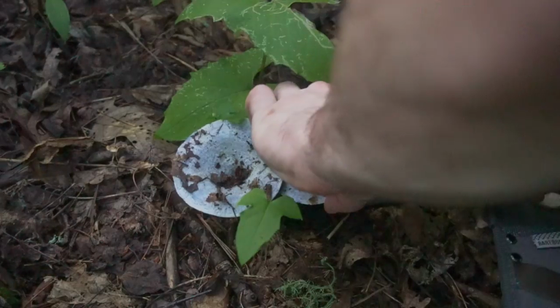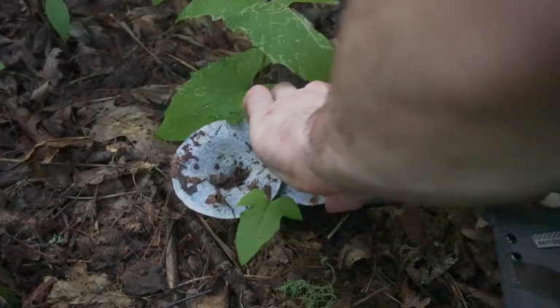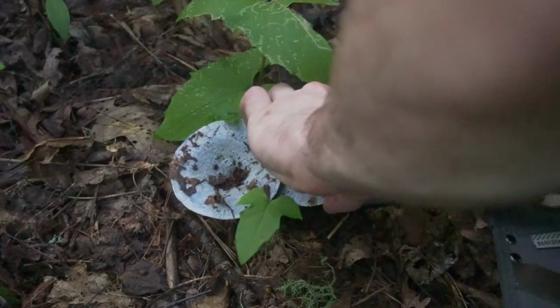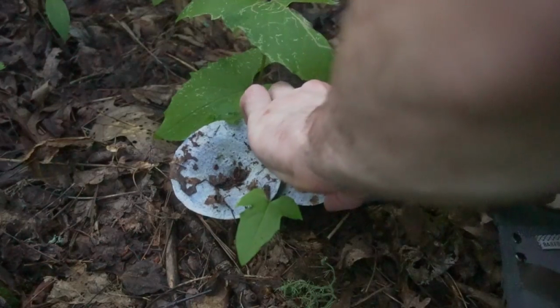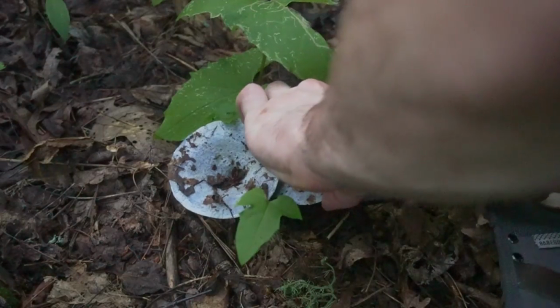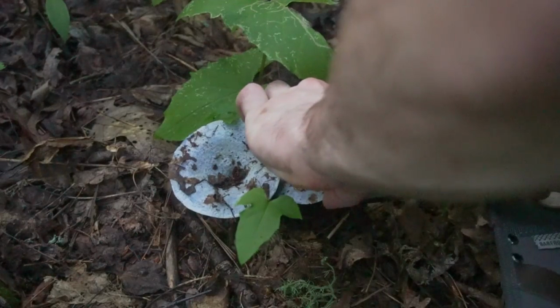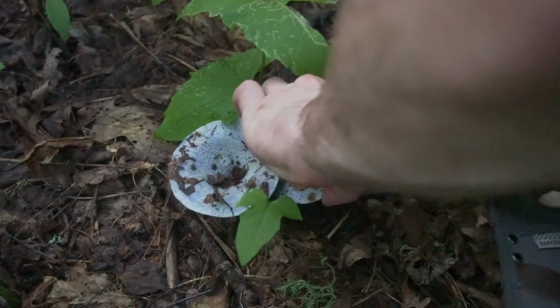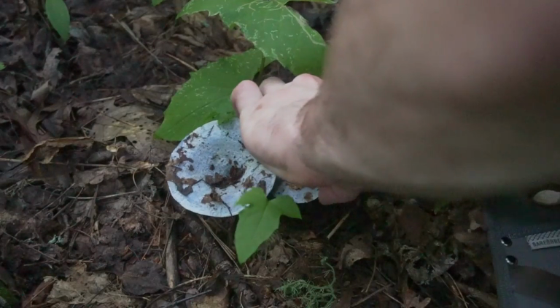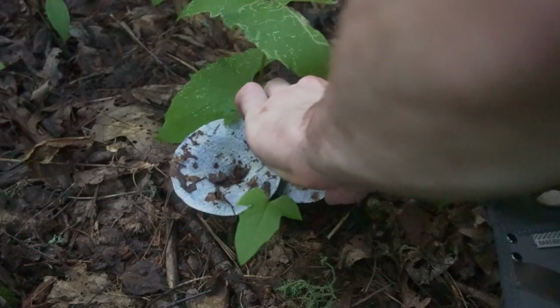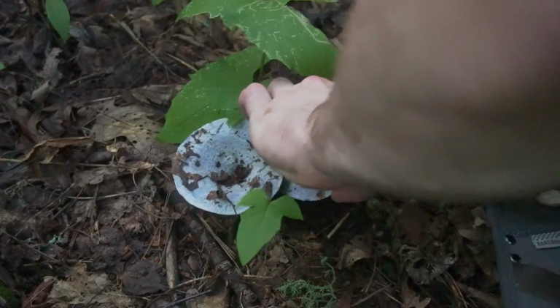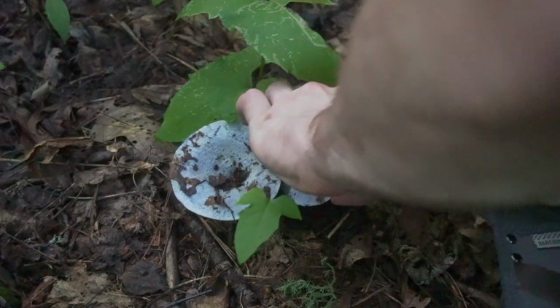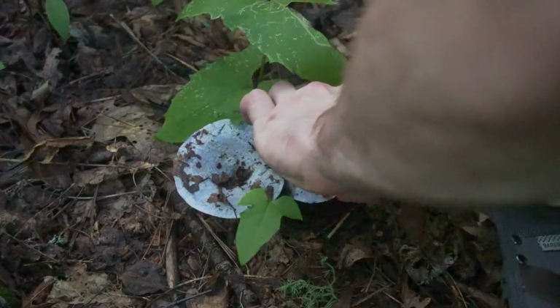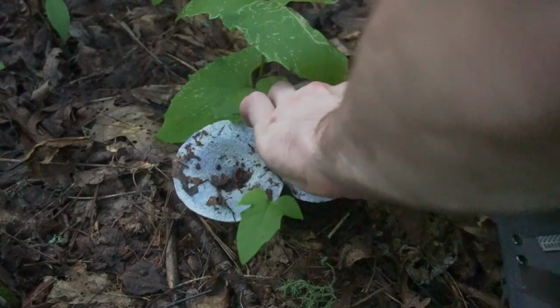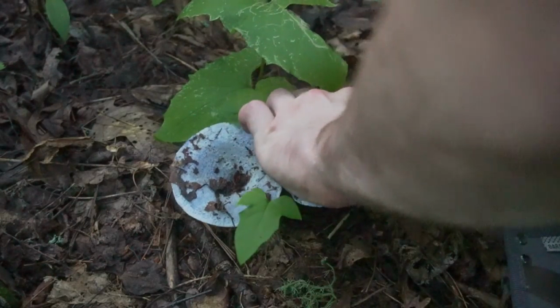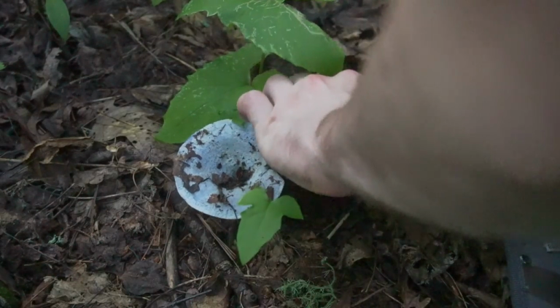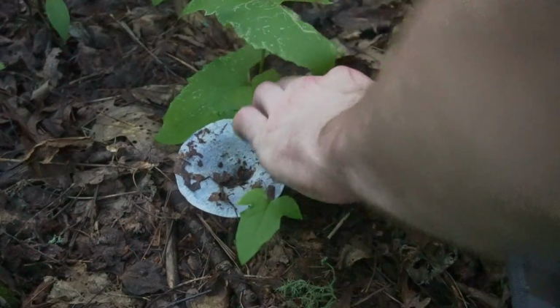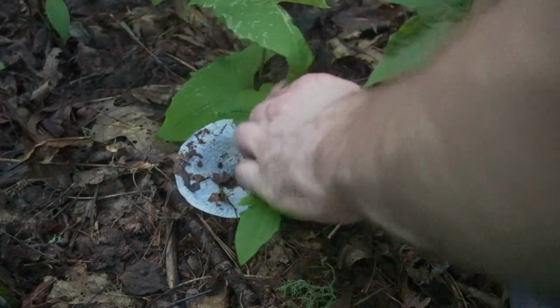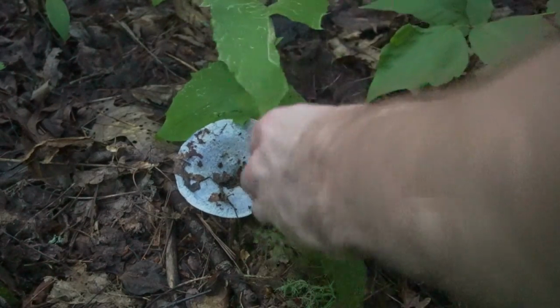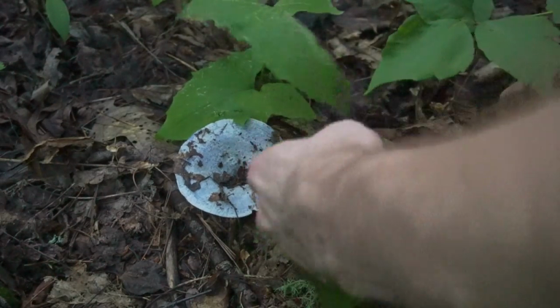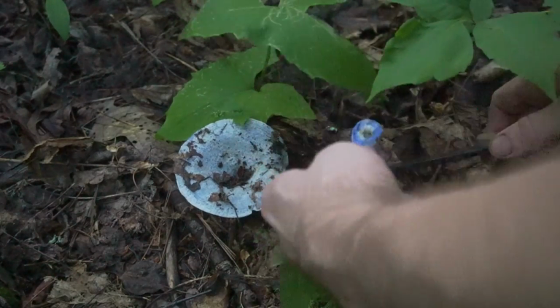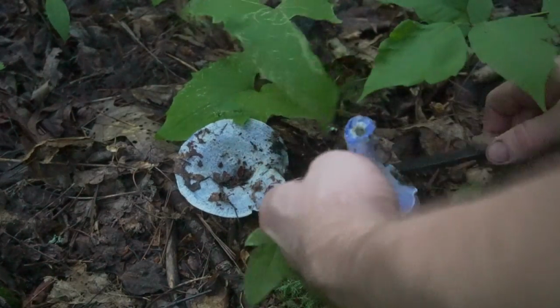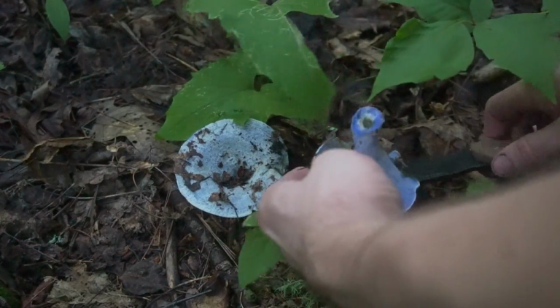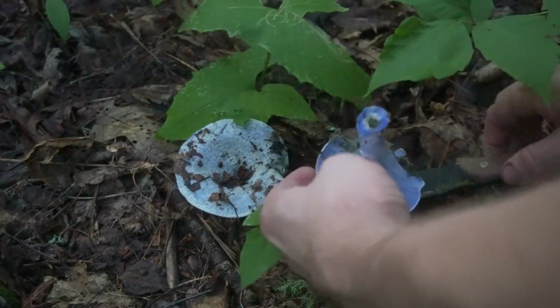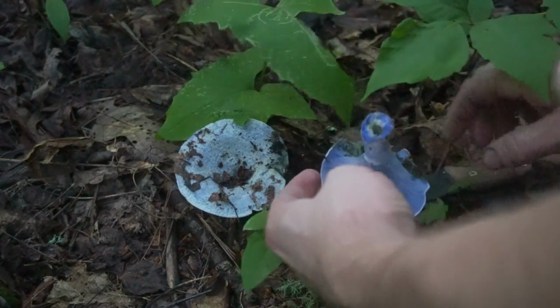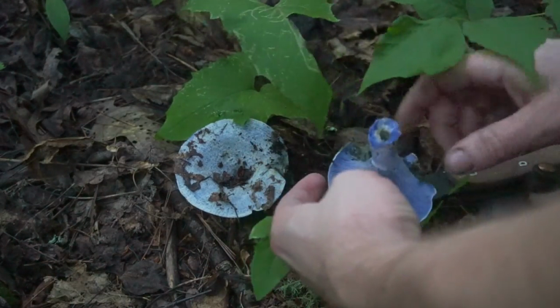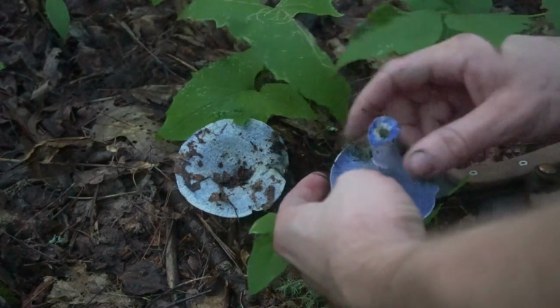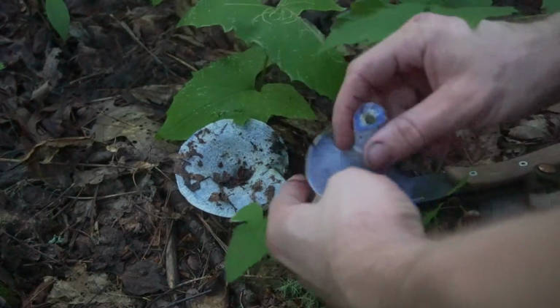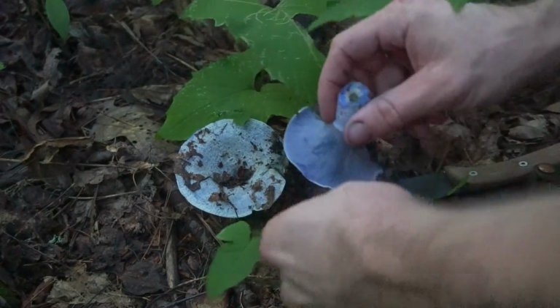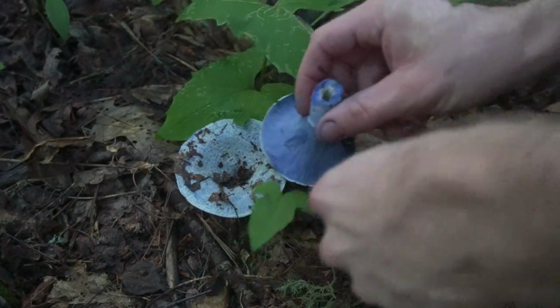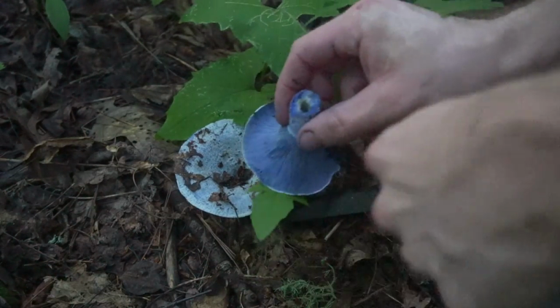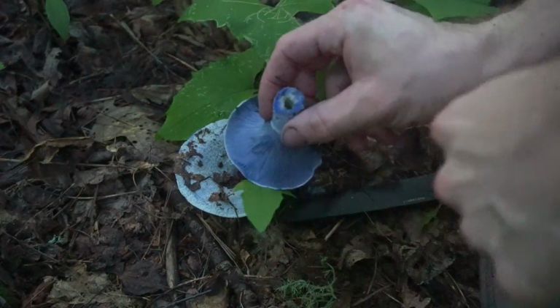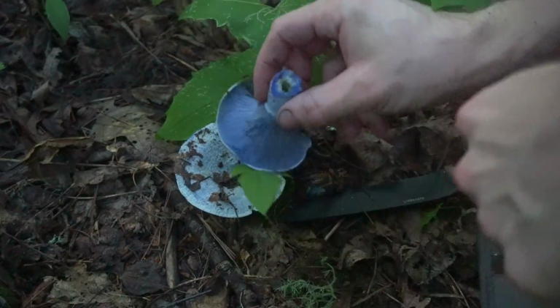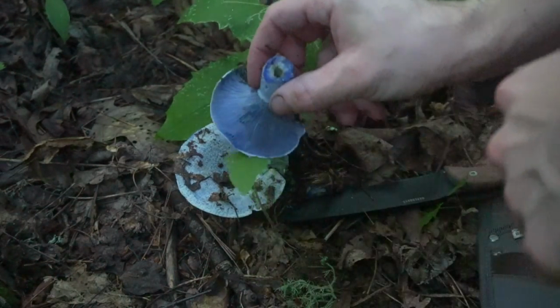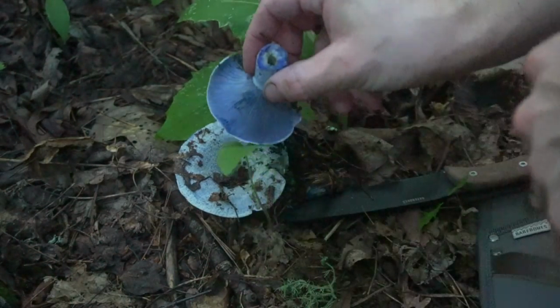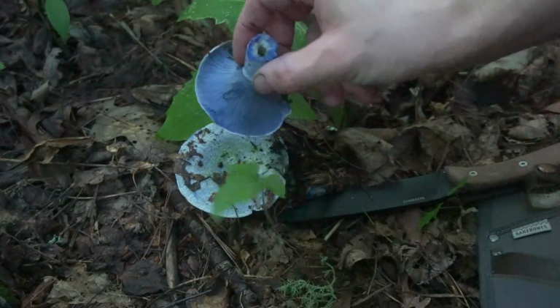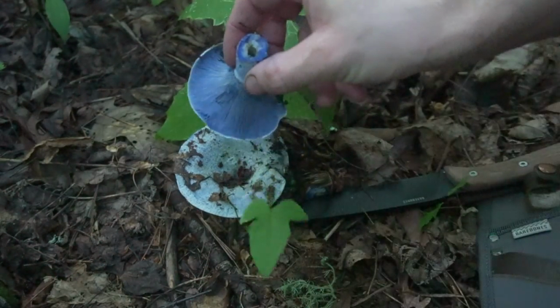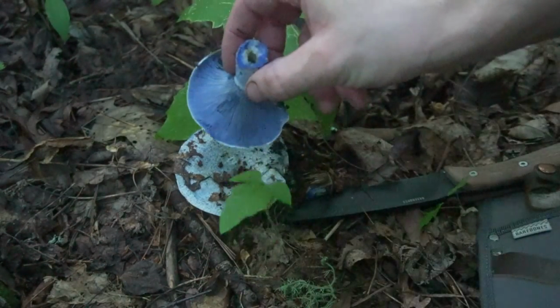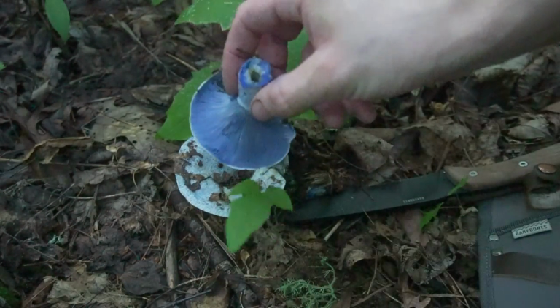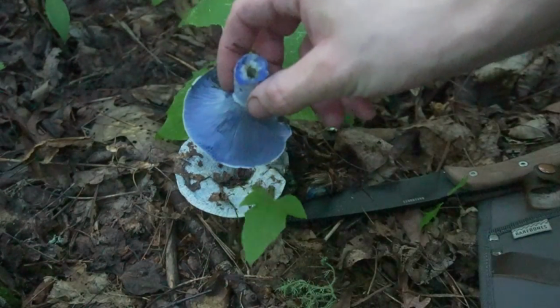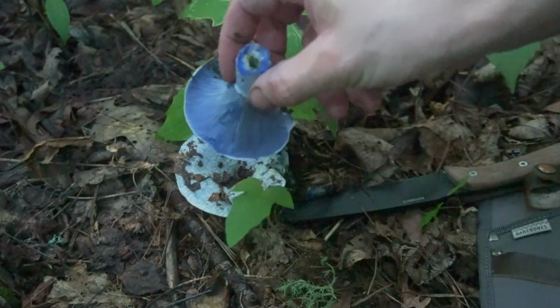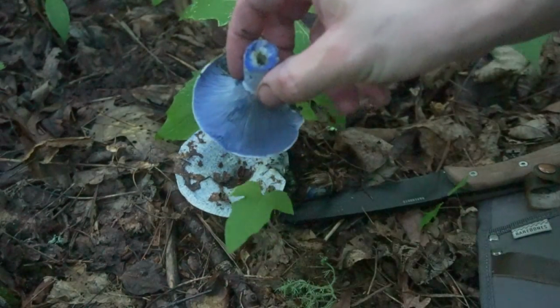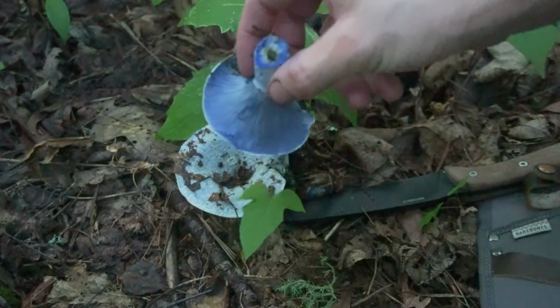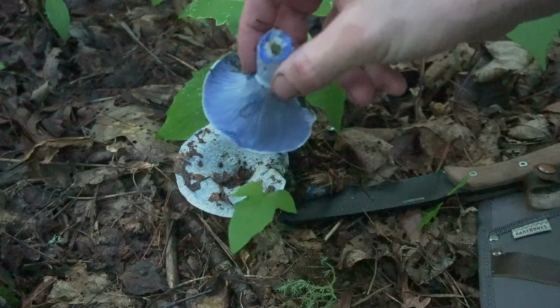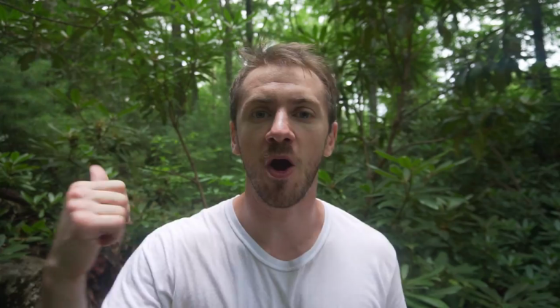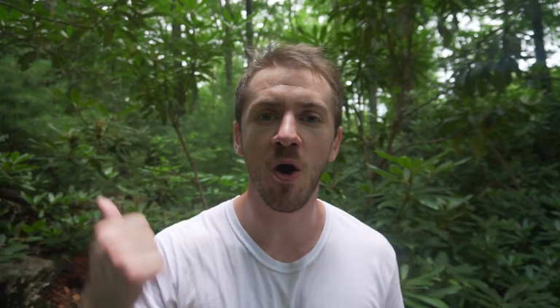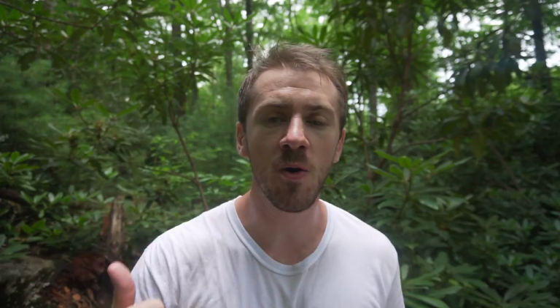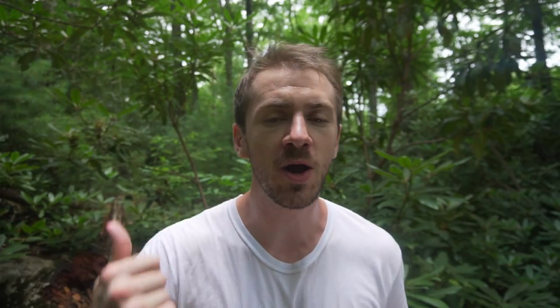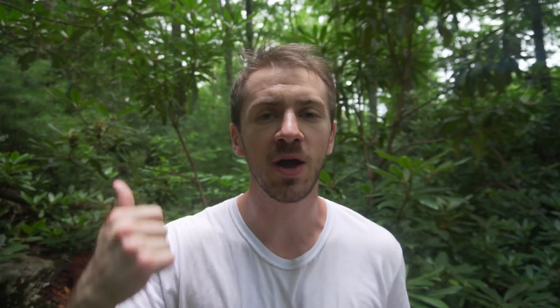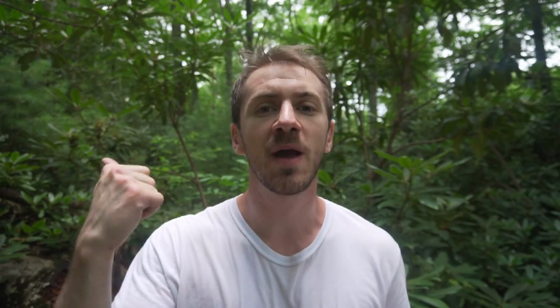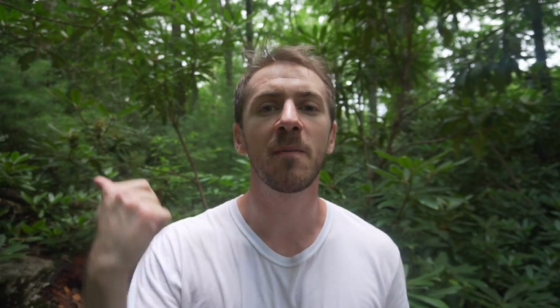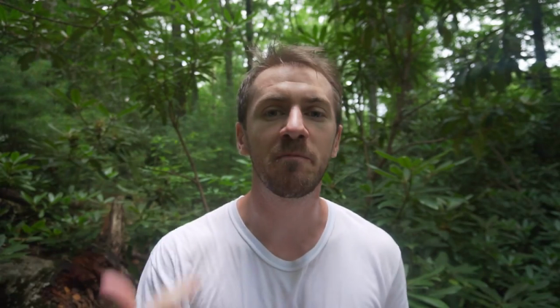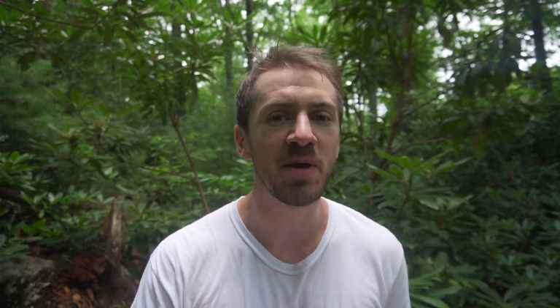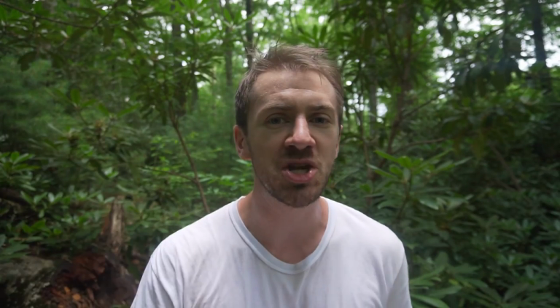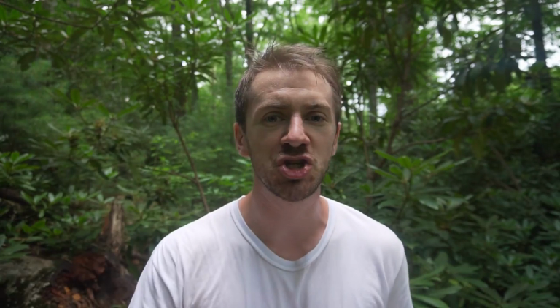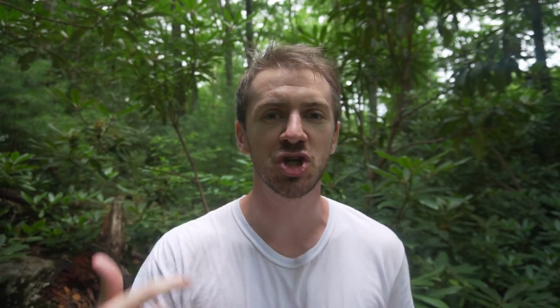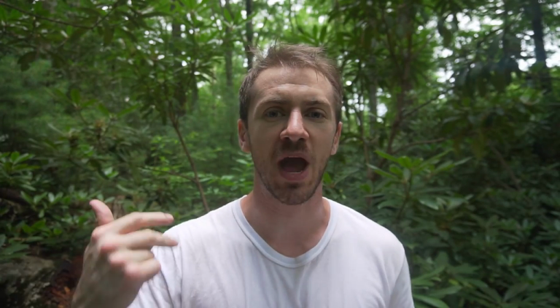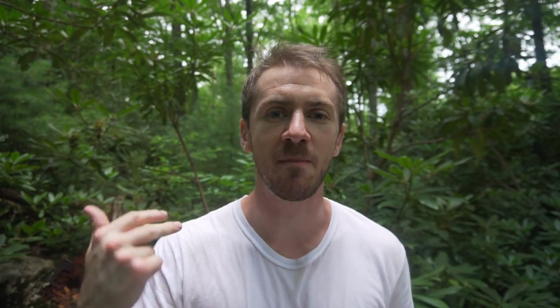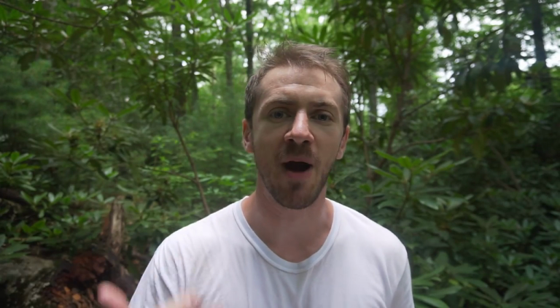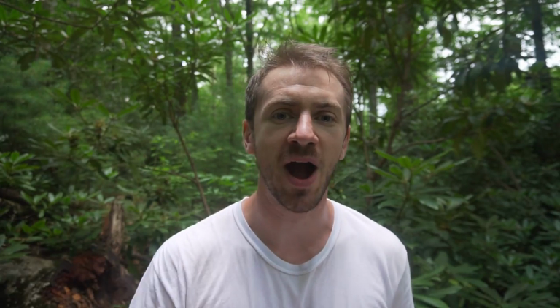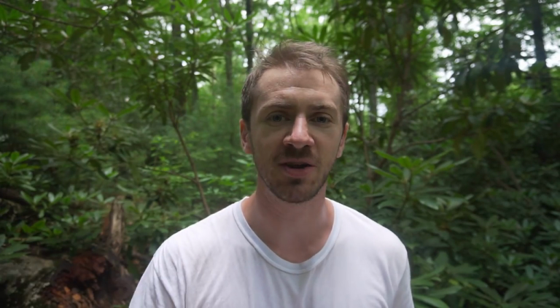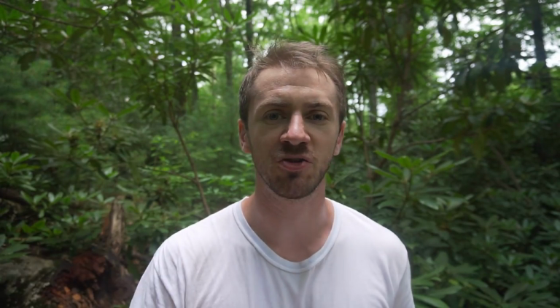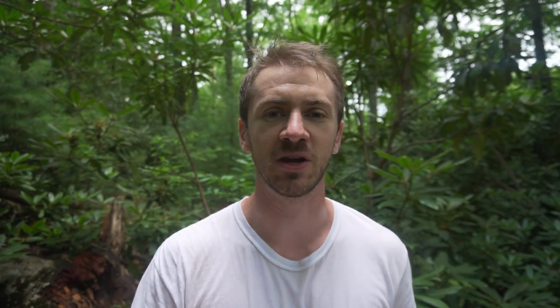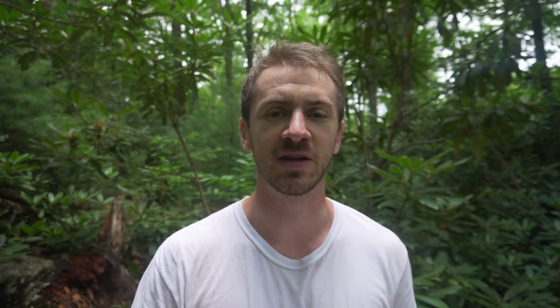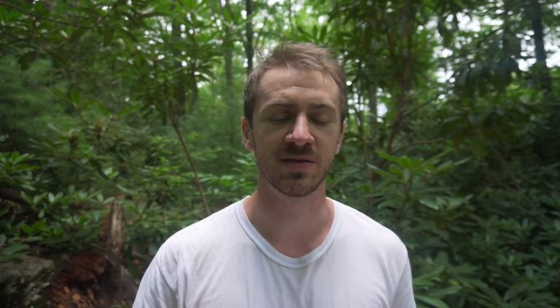These mushrooms can be found in the late summer and early fall. The trees that are associated with these mushrooms are oak, beech, and pine trees.